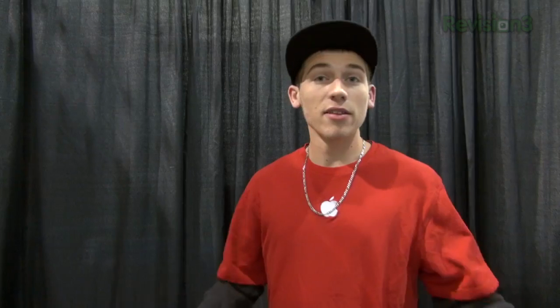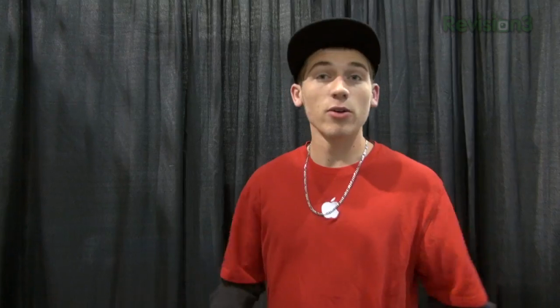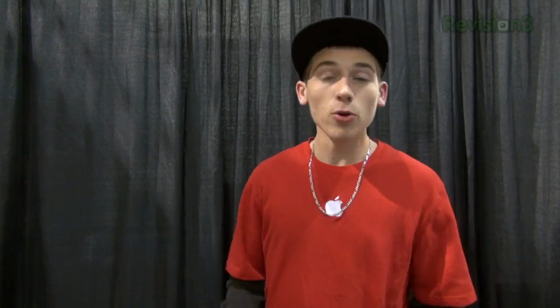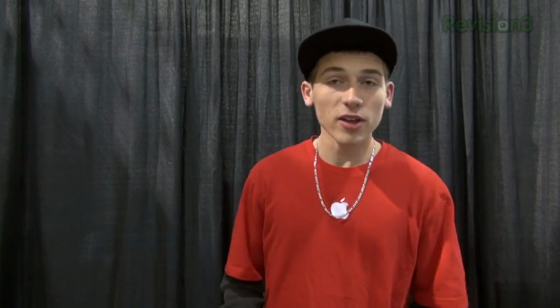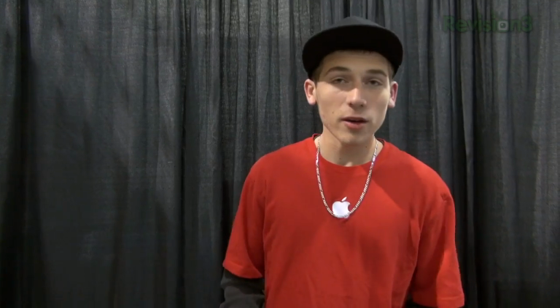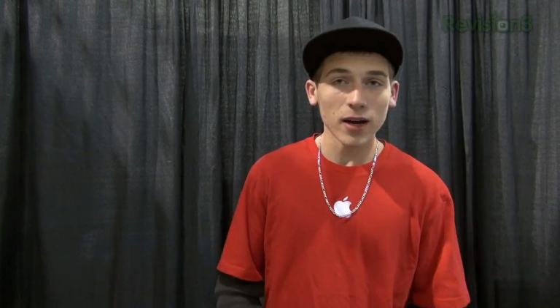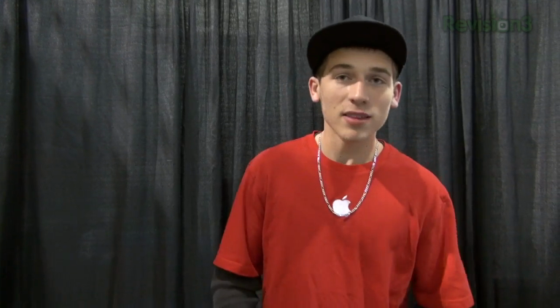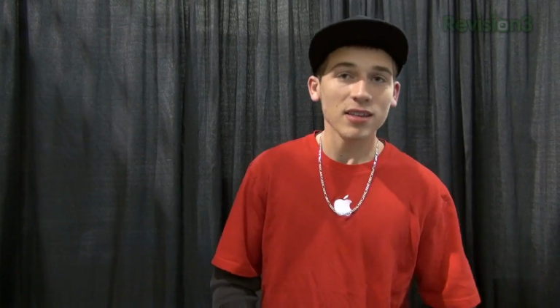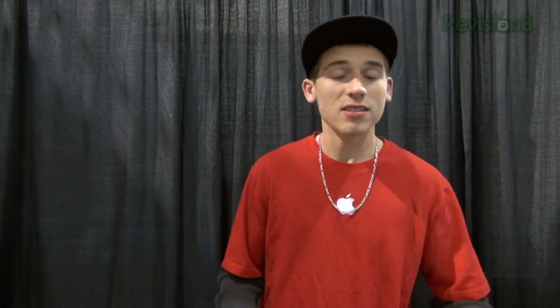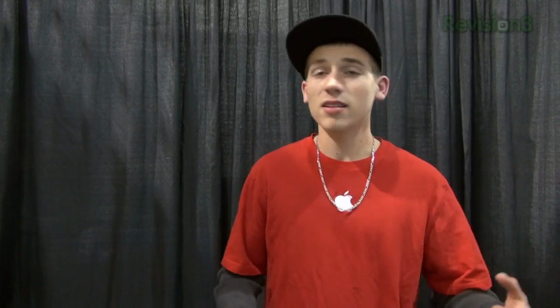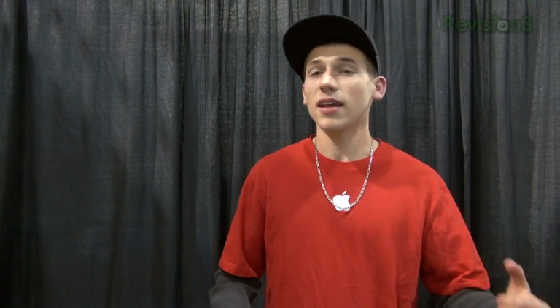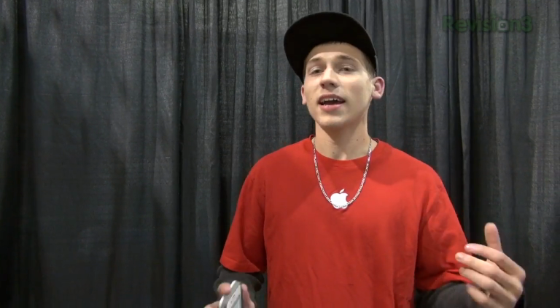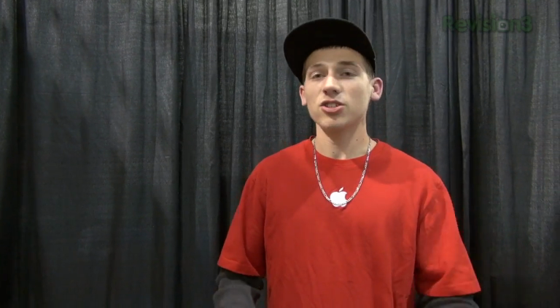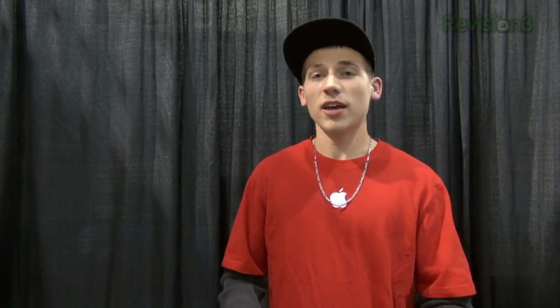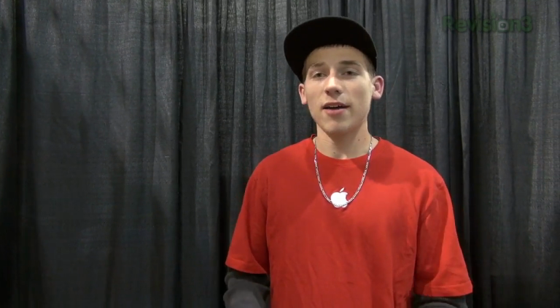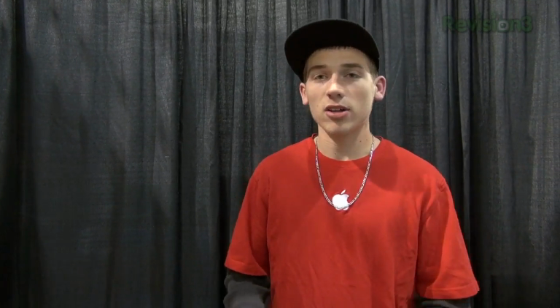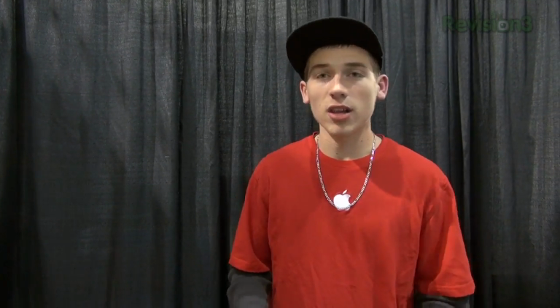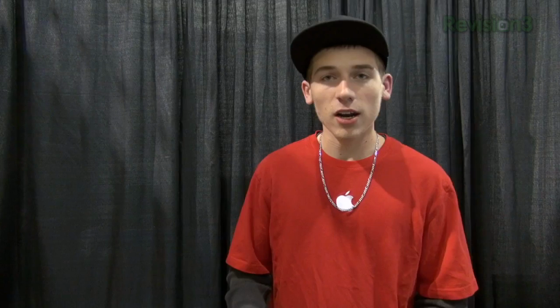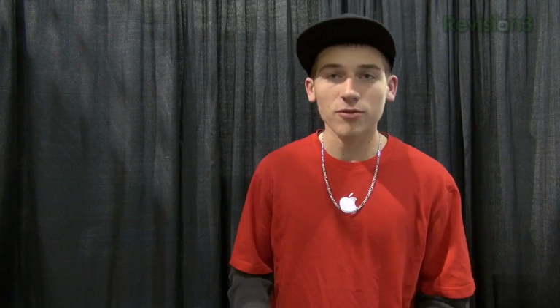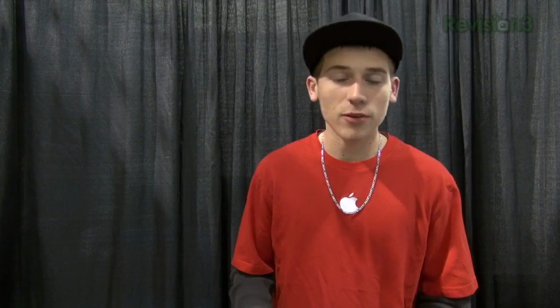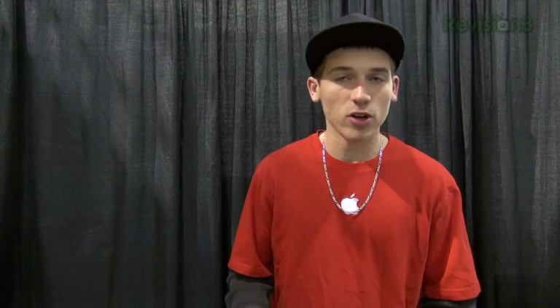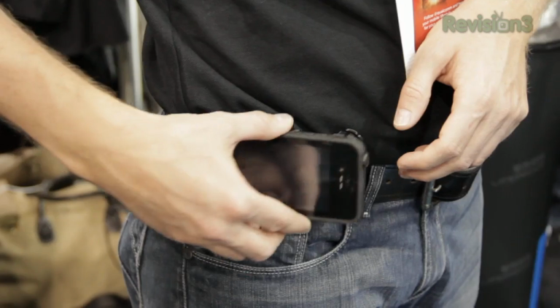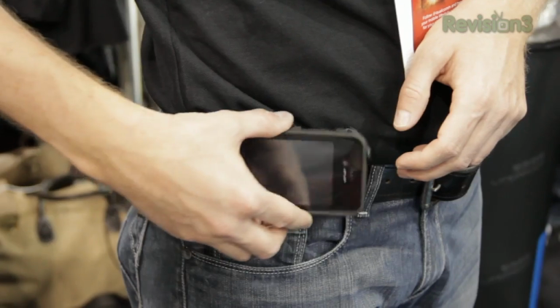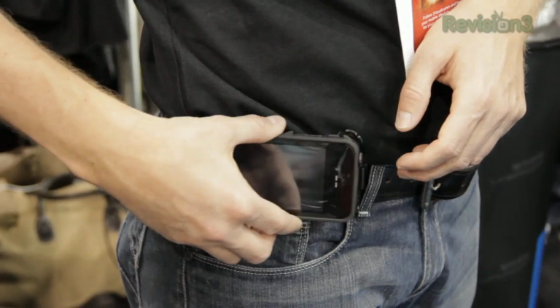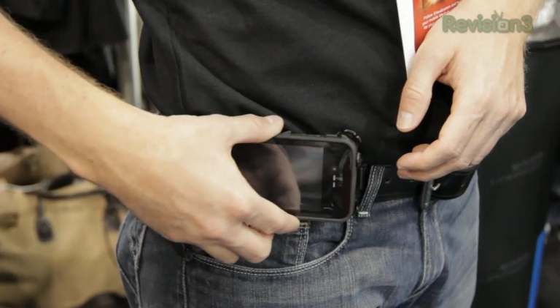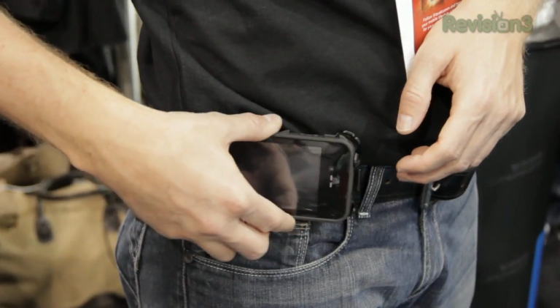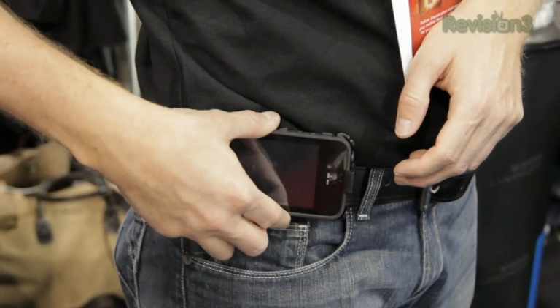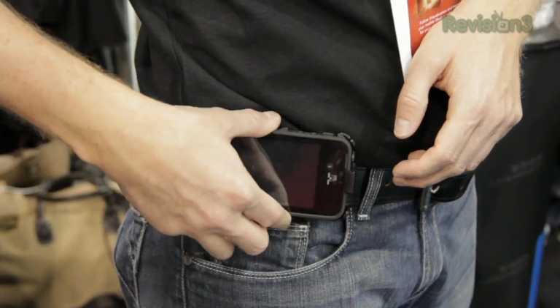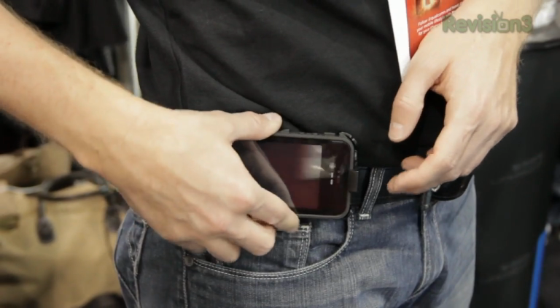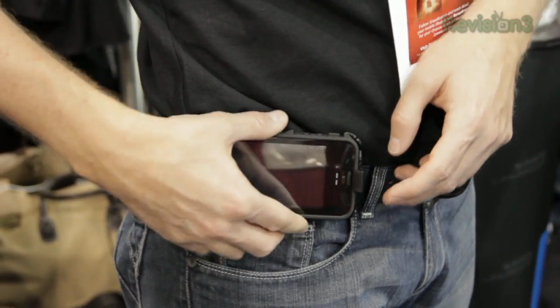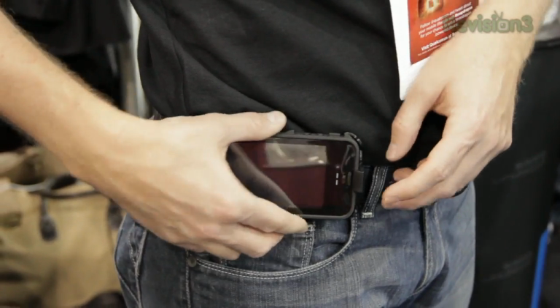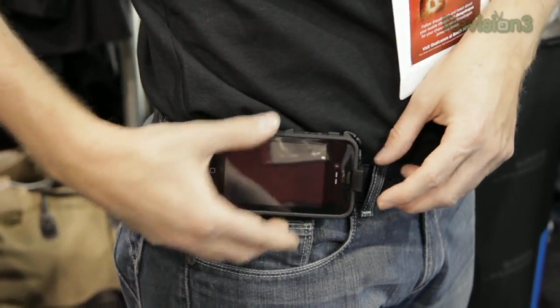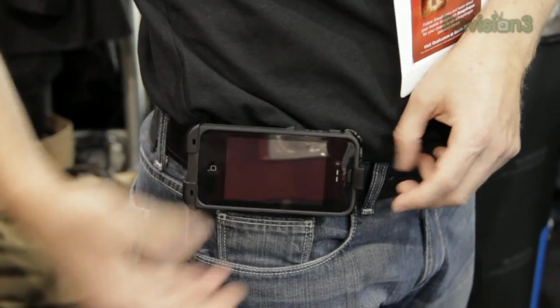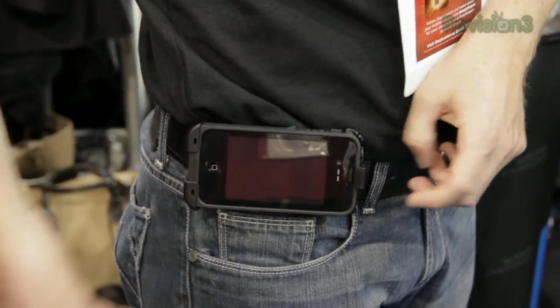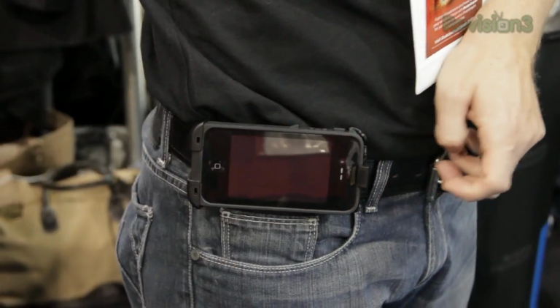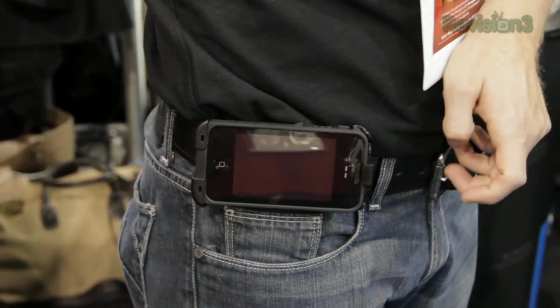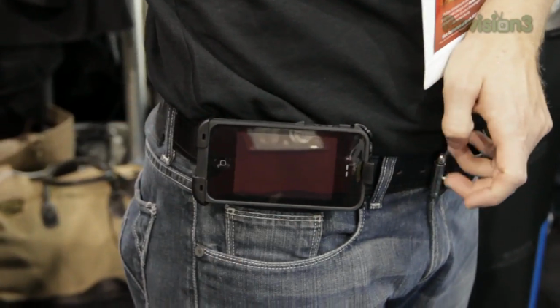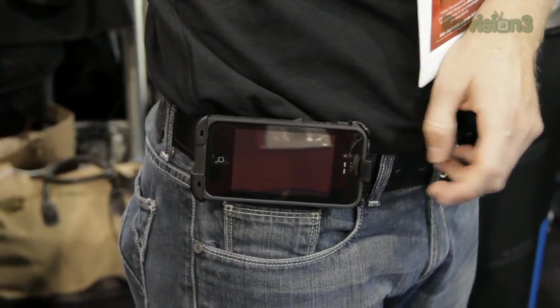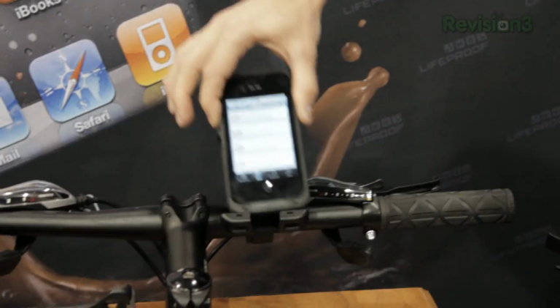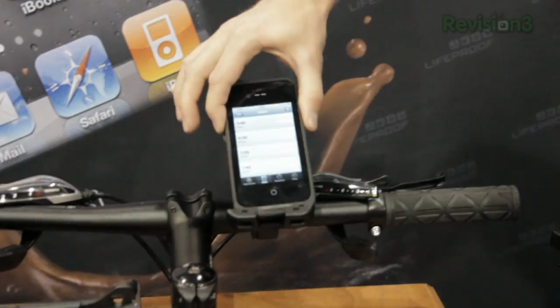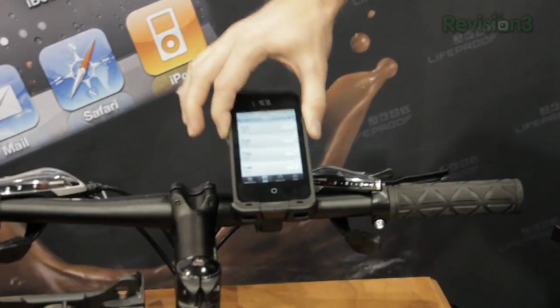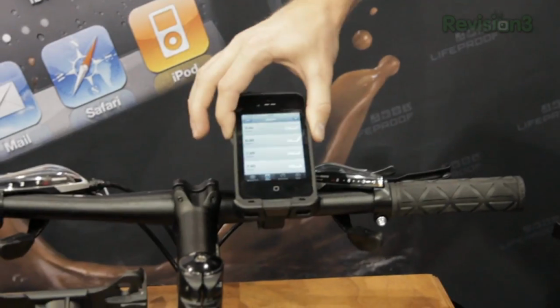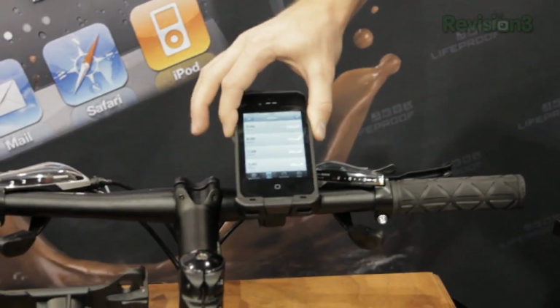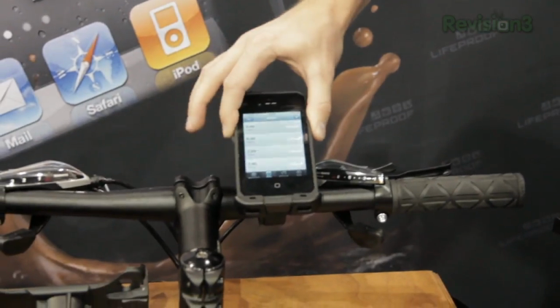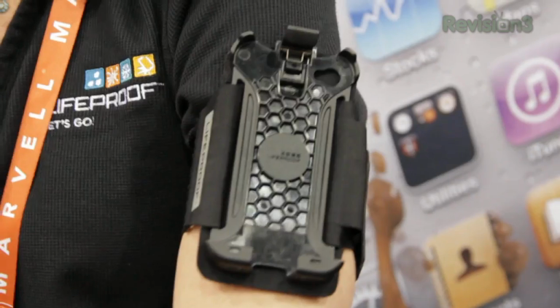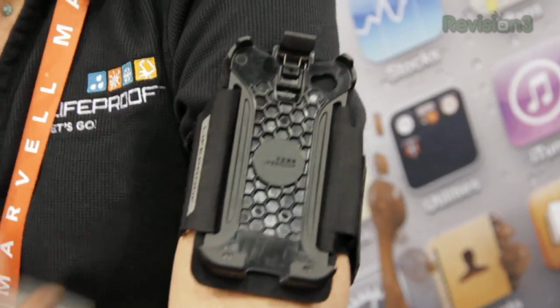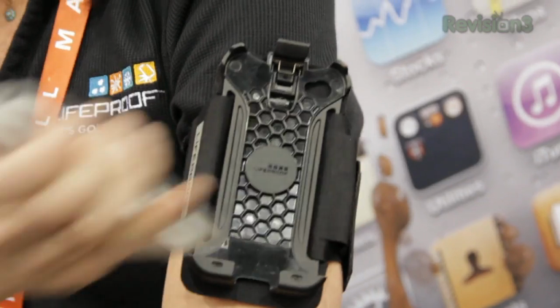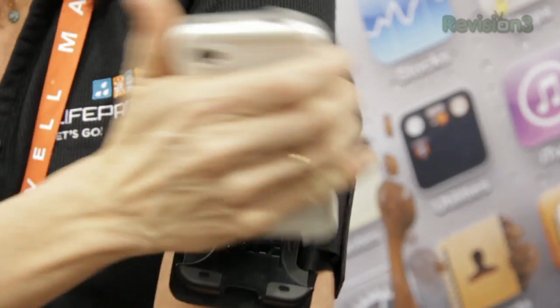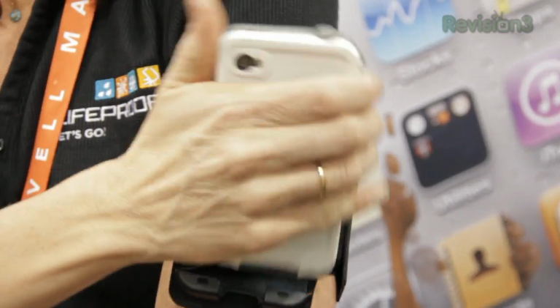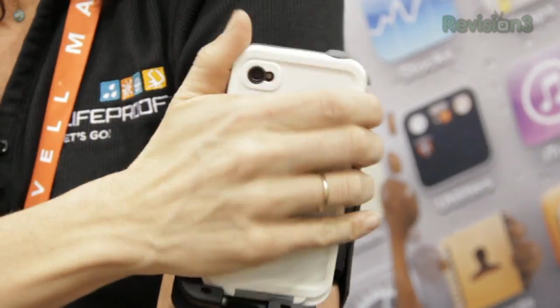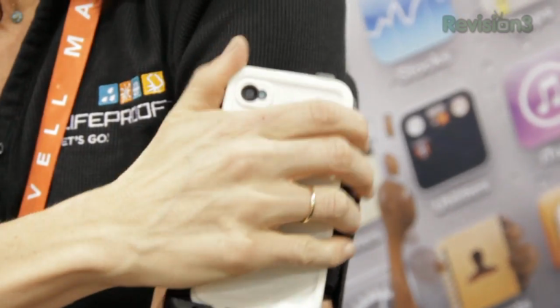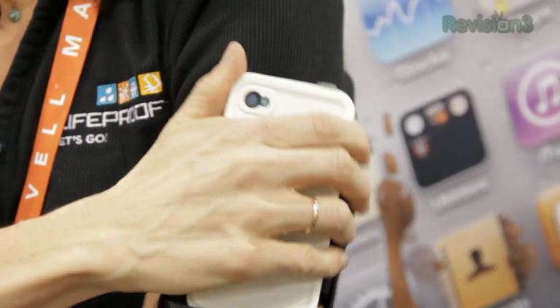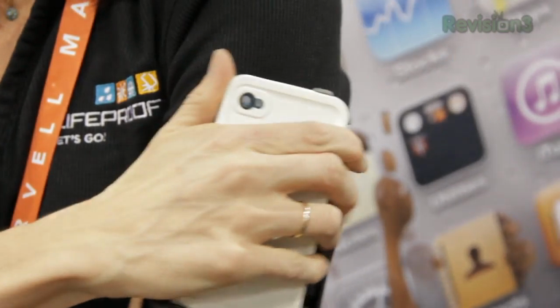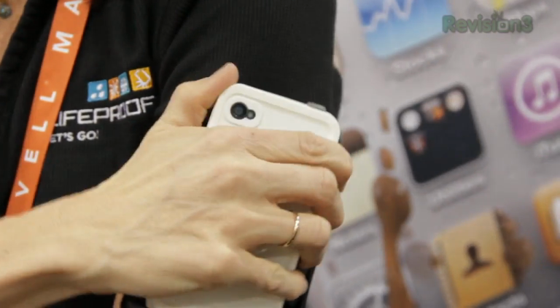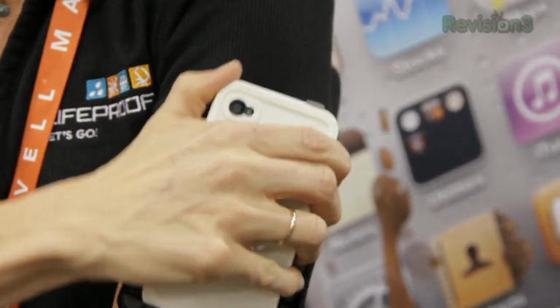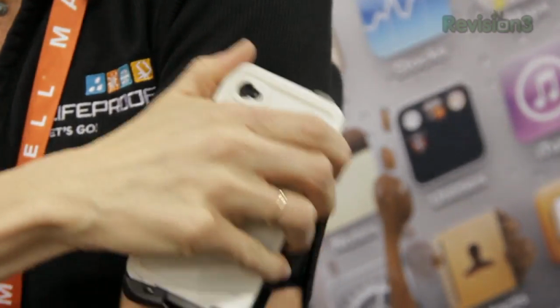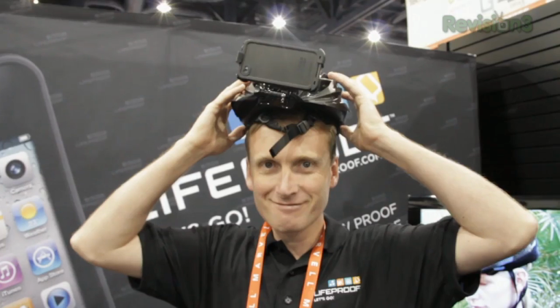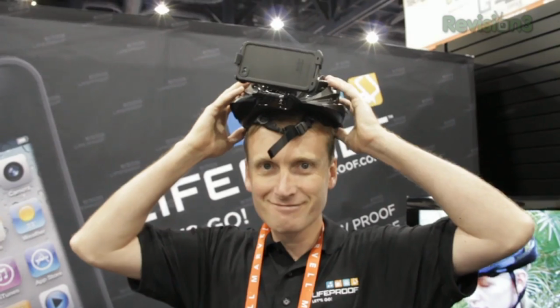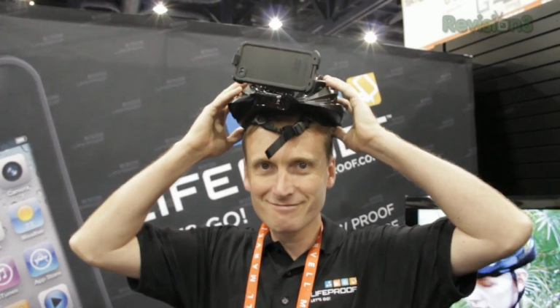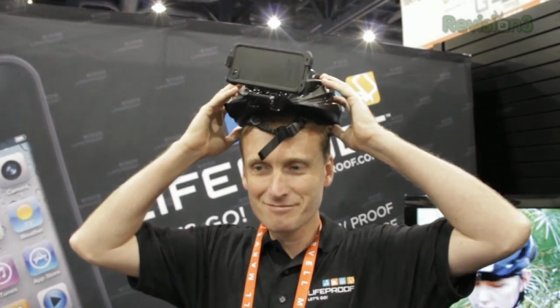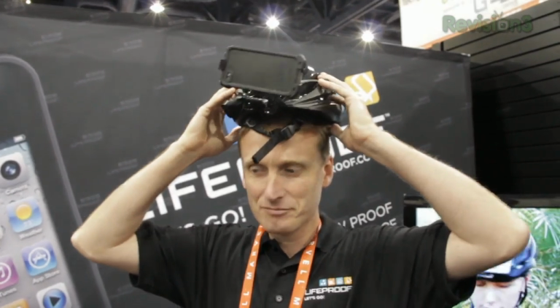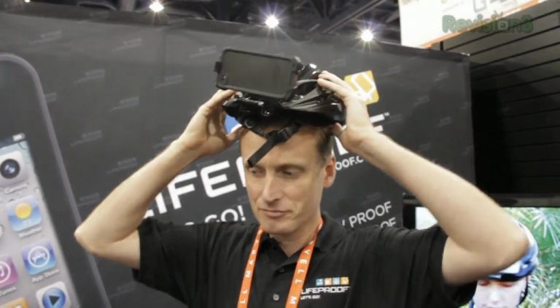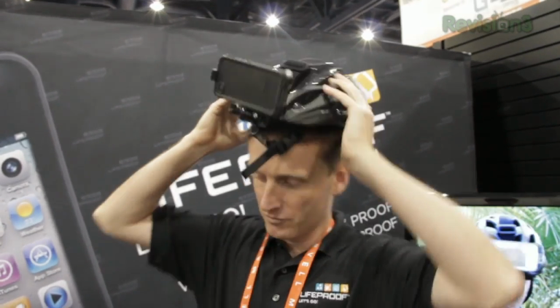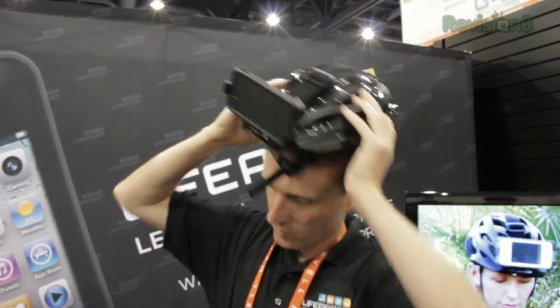The cool thing about this is they actually have a lot of different clips for it. It can connect to your belt, your bike, your arm, your chest, and even a helmet.